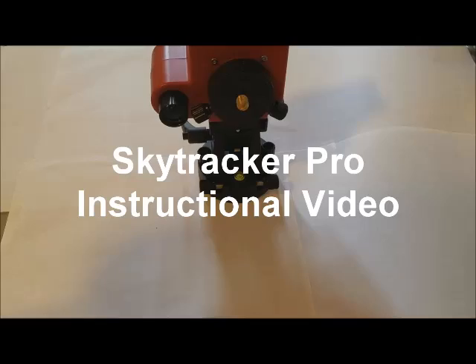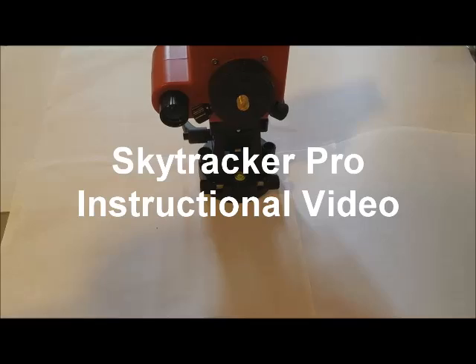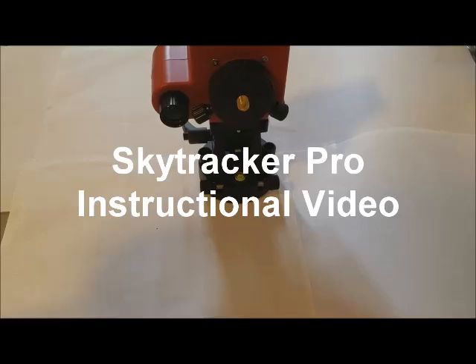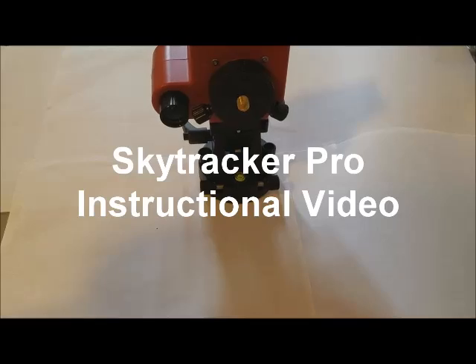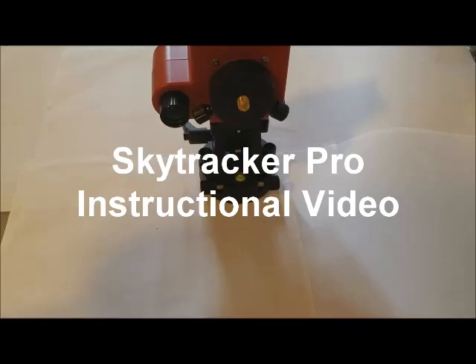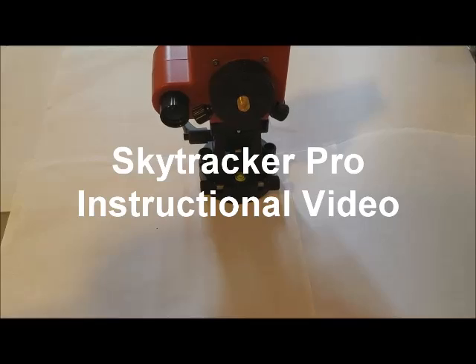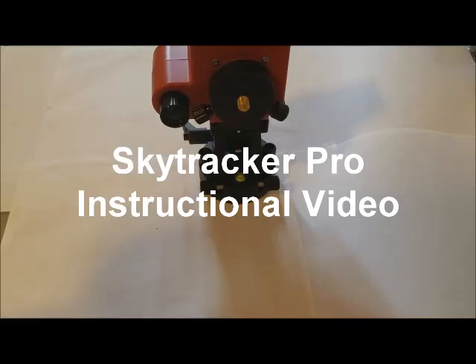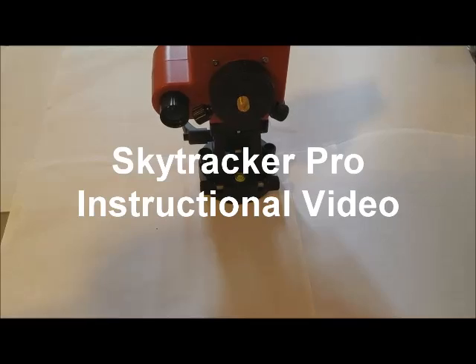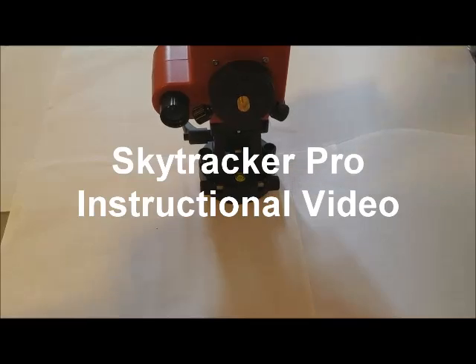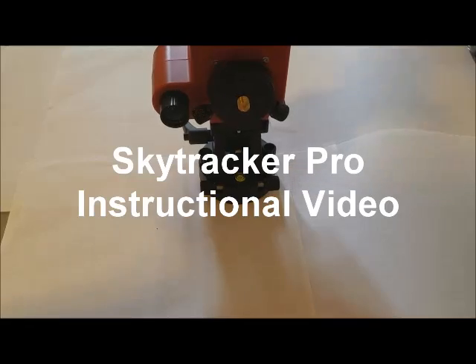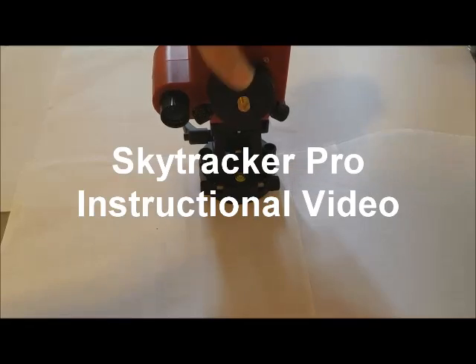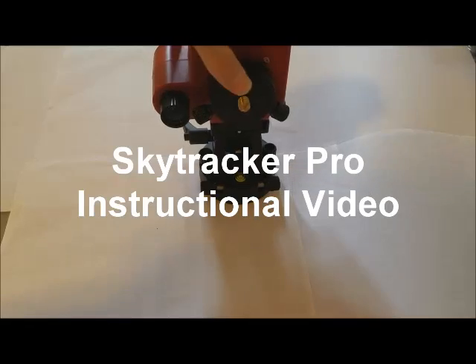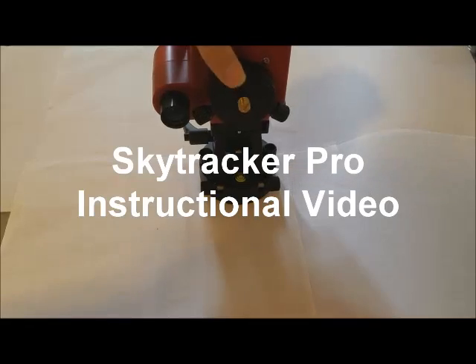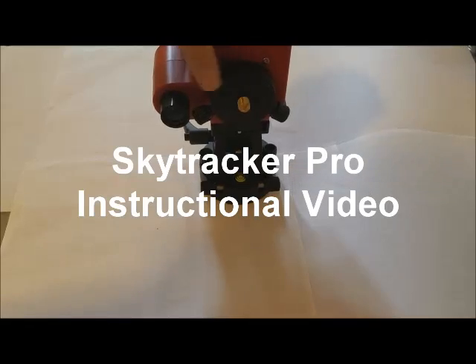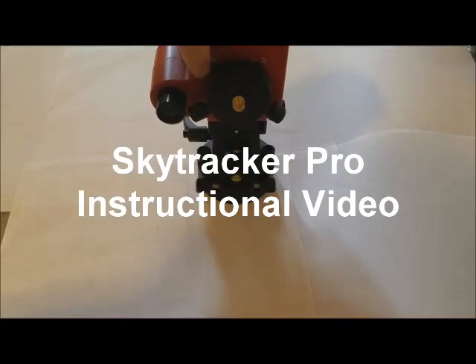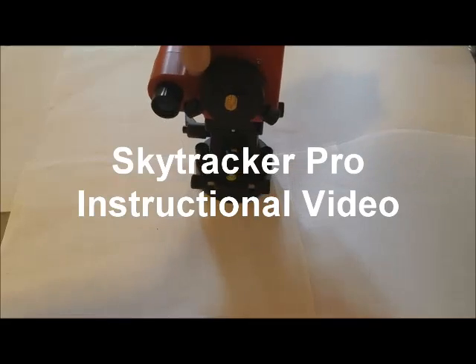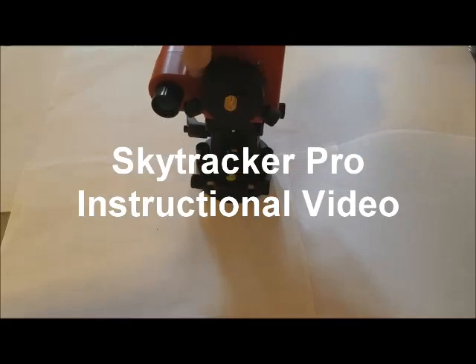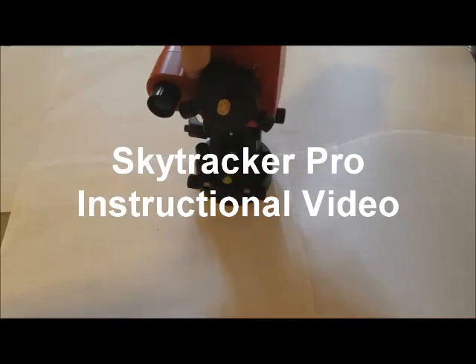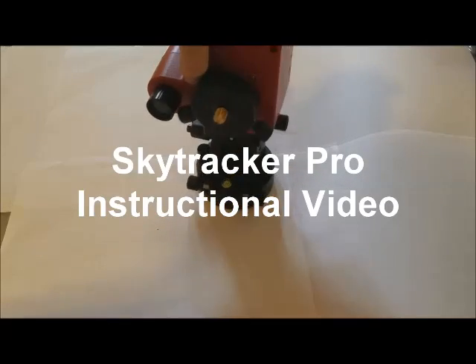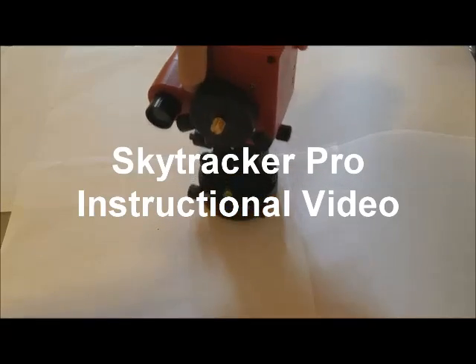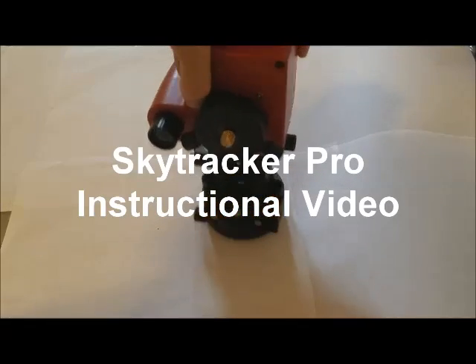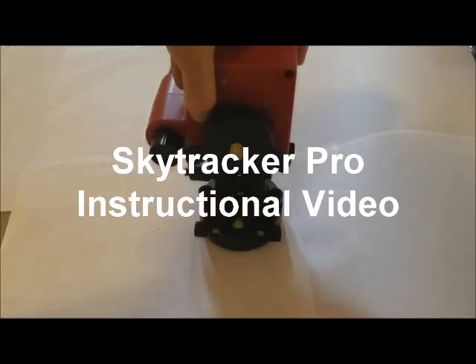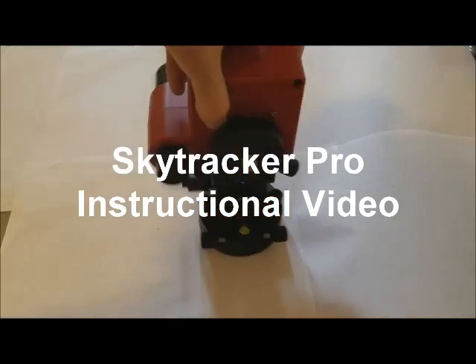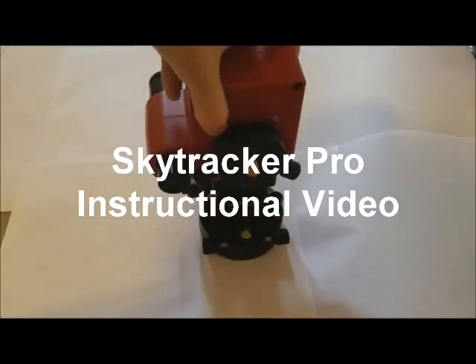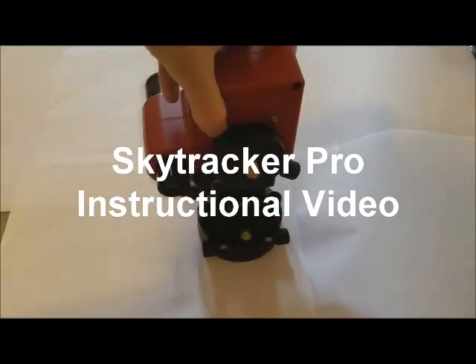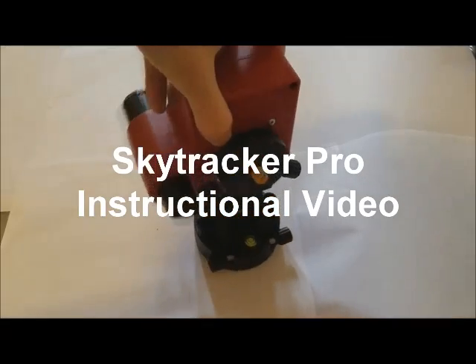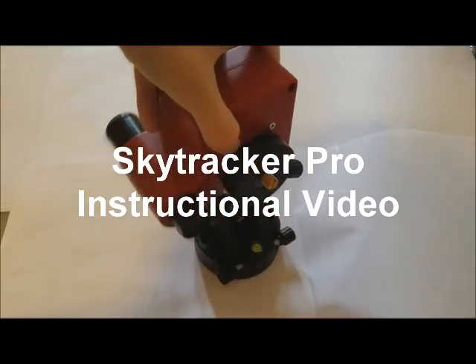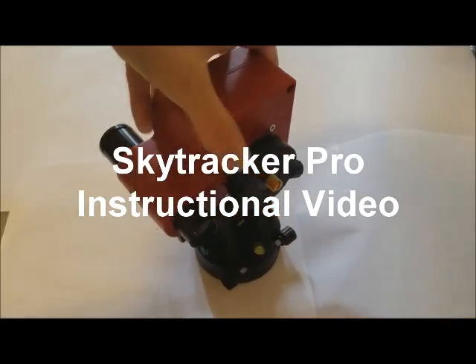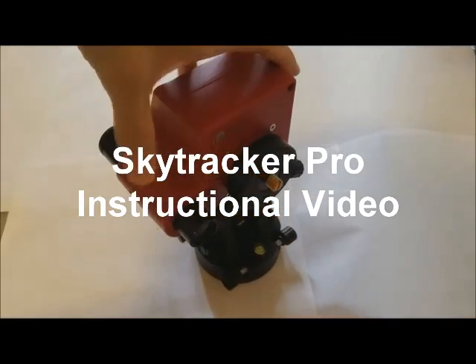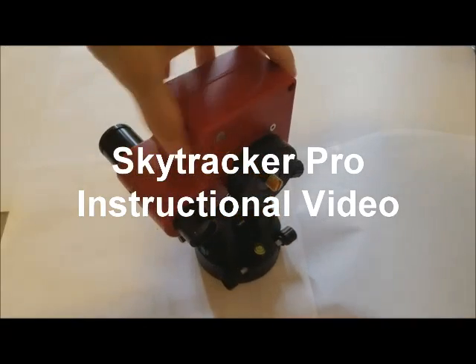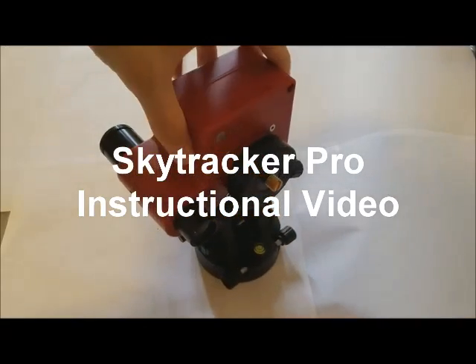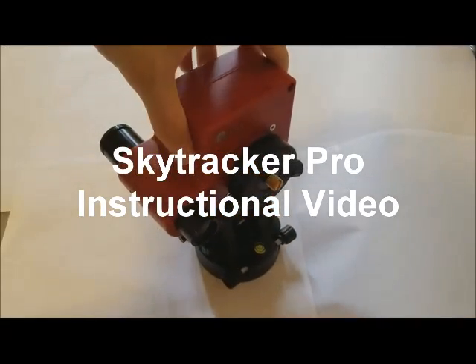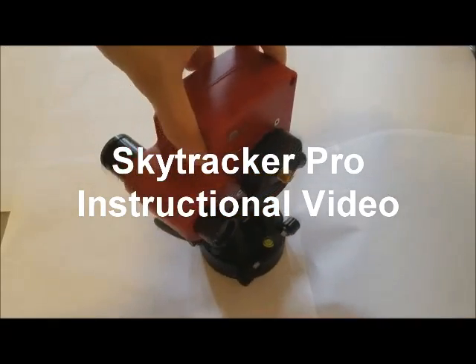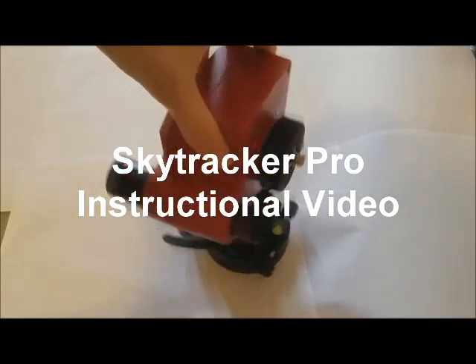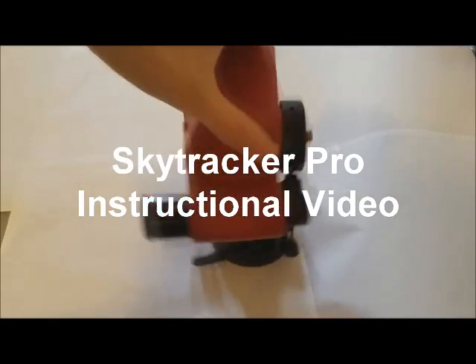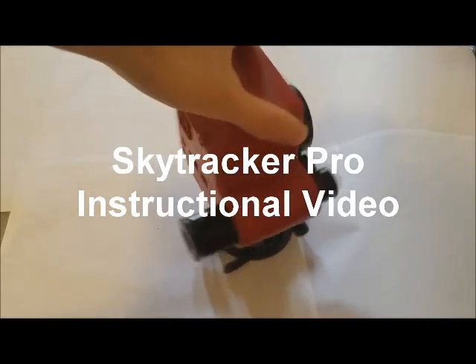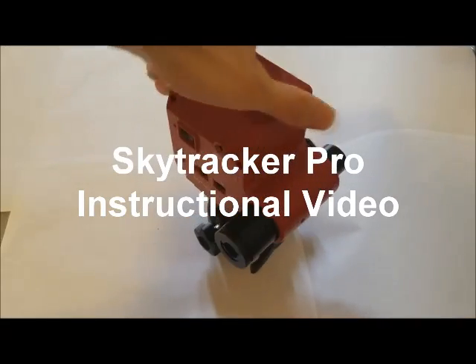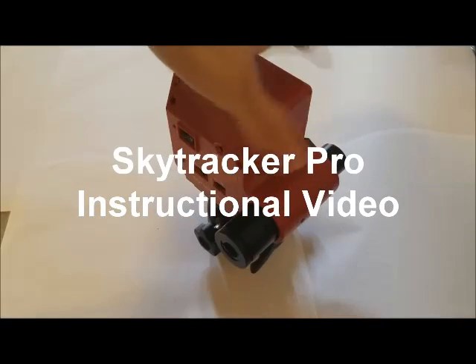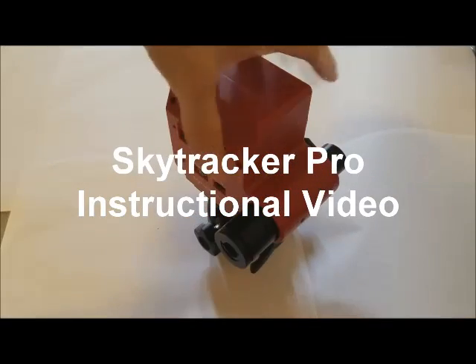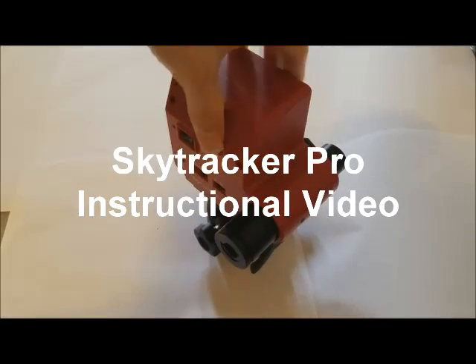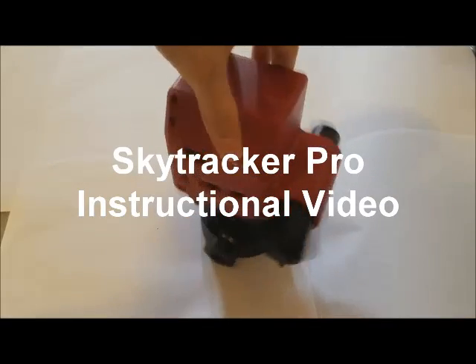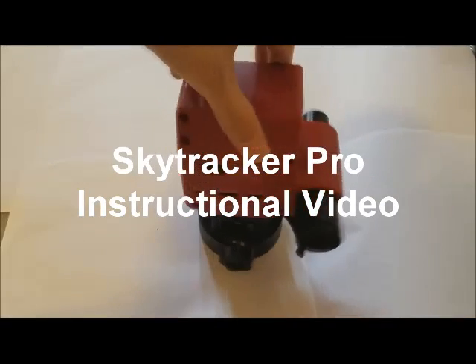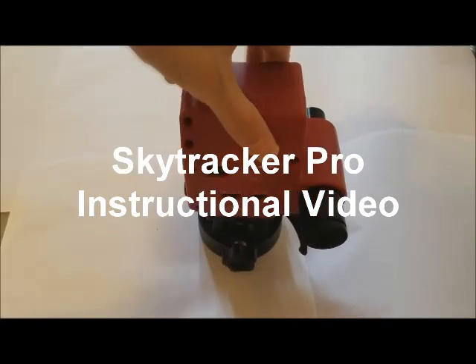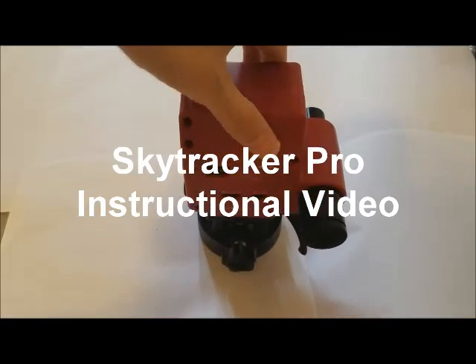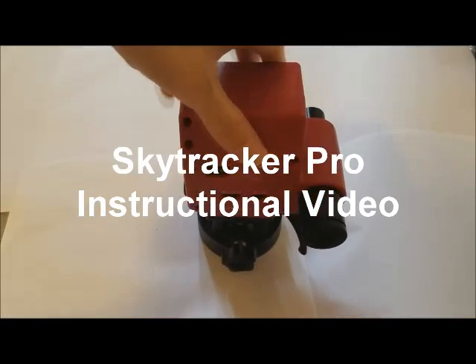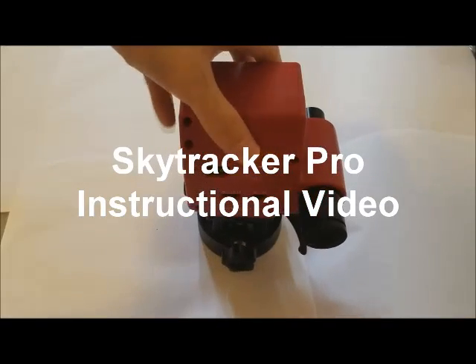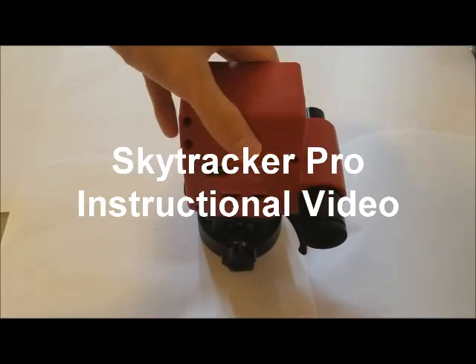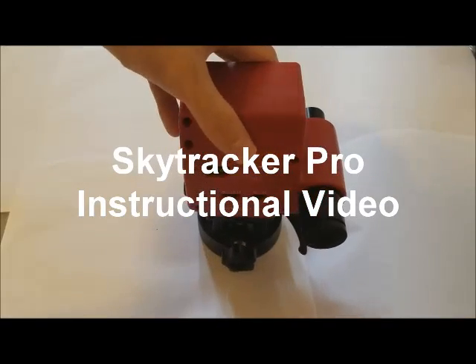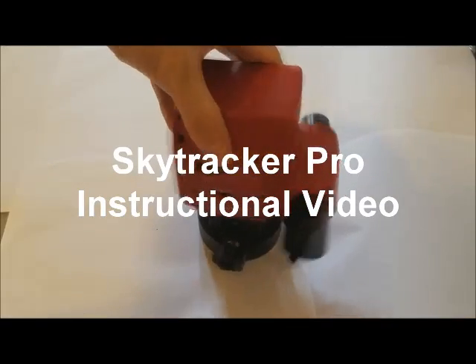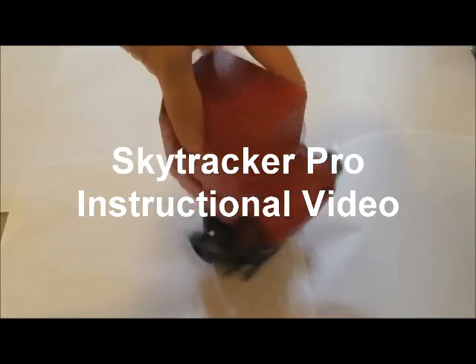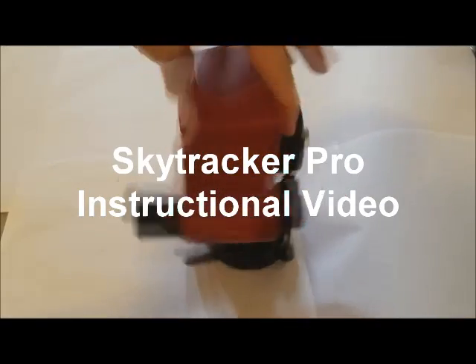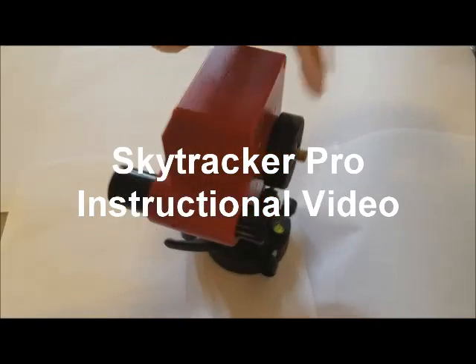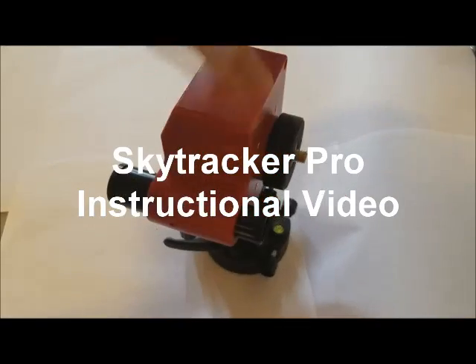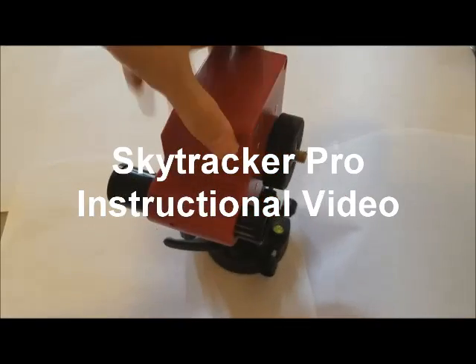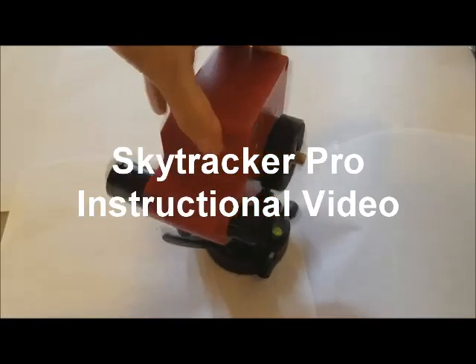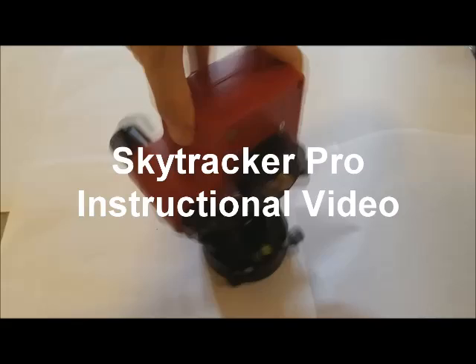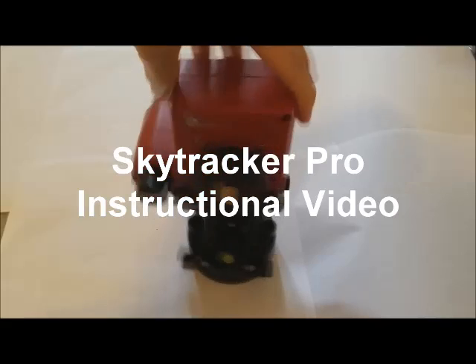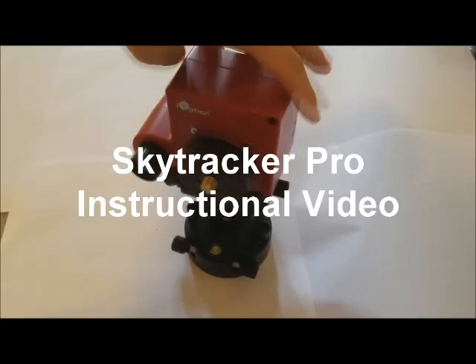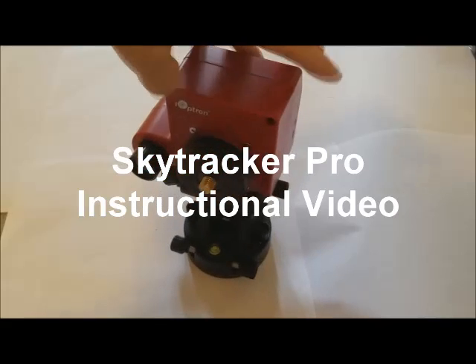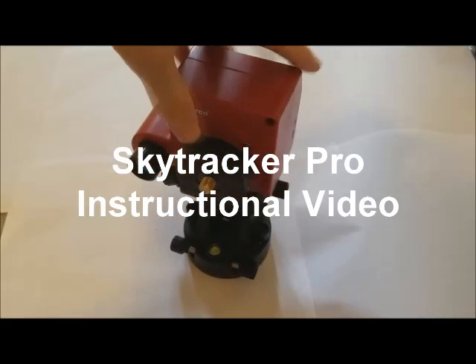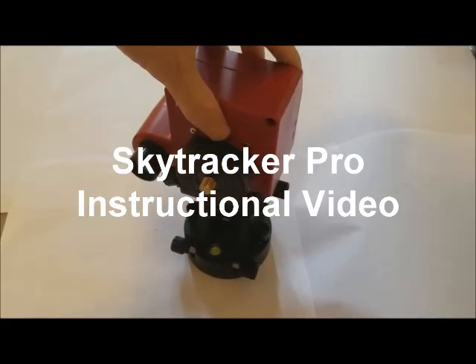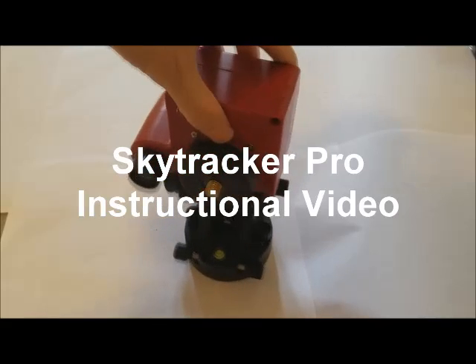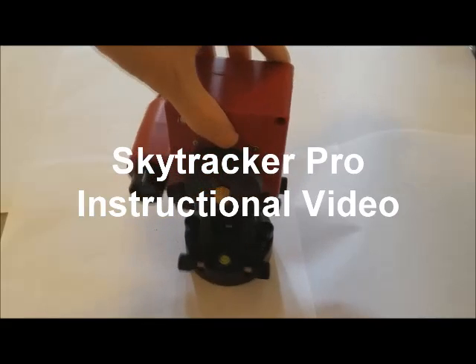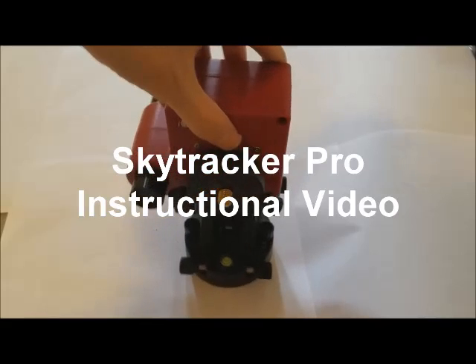Welcome to the SkyTracker Pro instructional video. We will be demonstrating how to set up the mount.